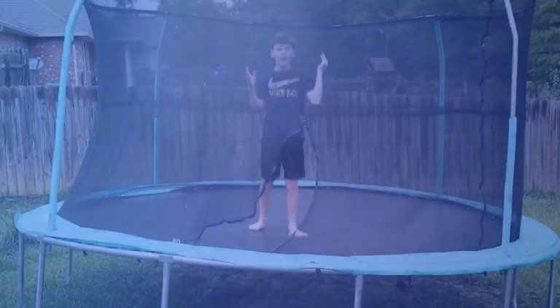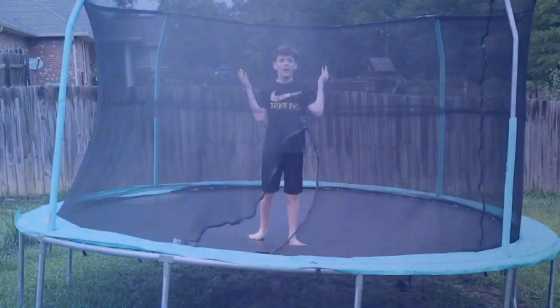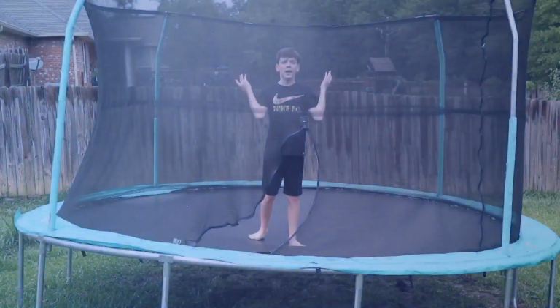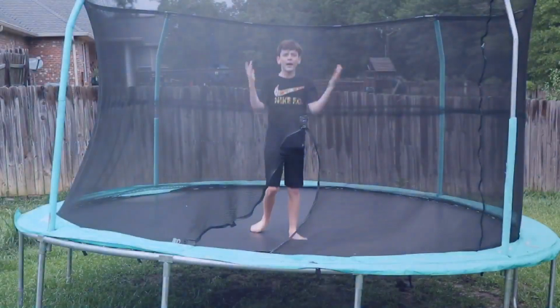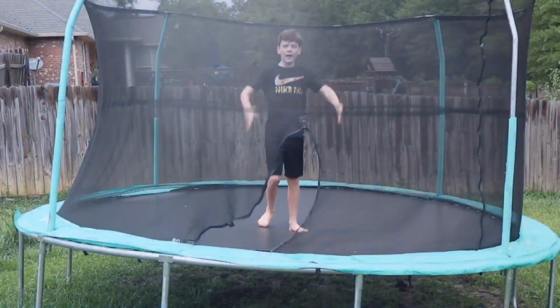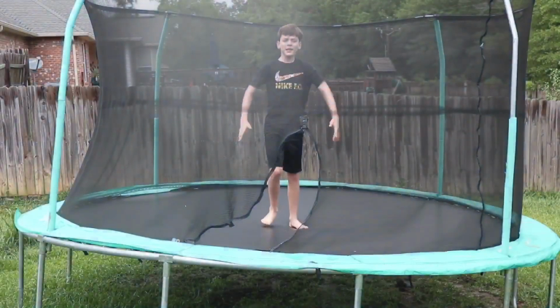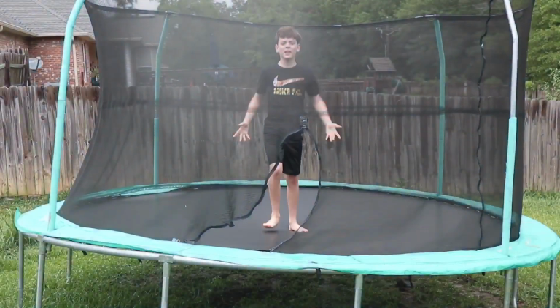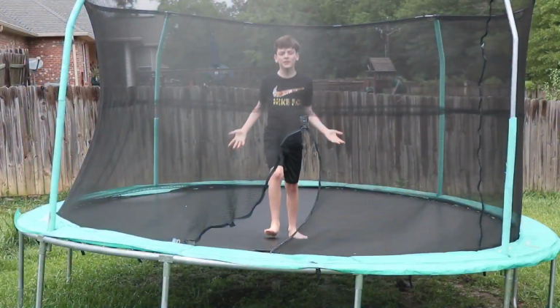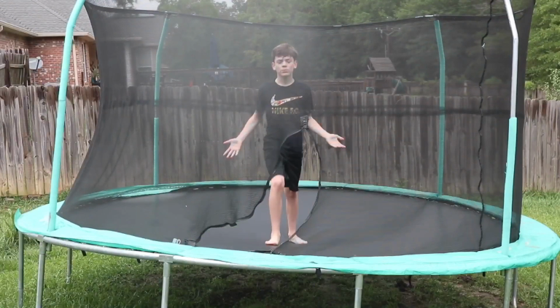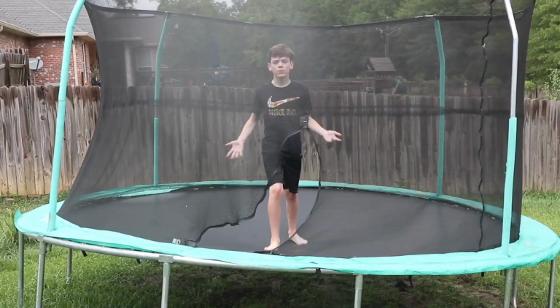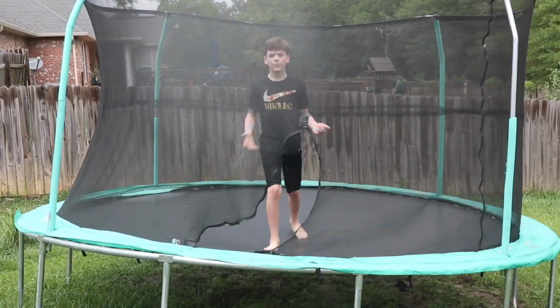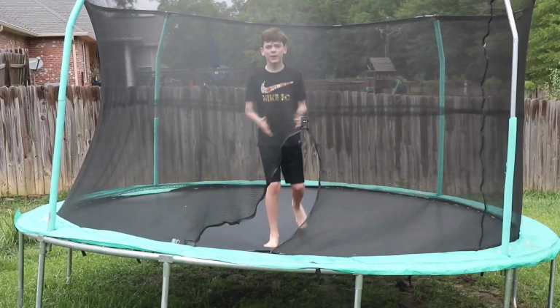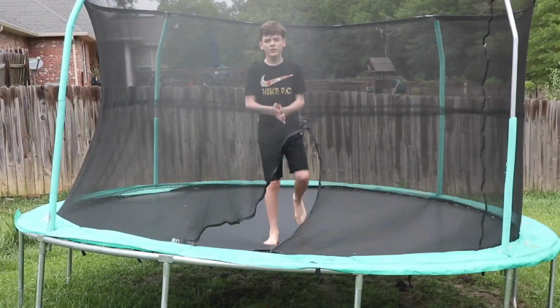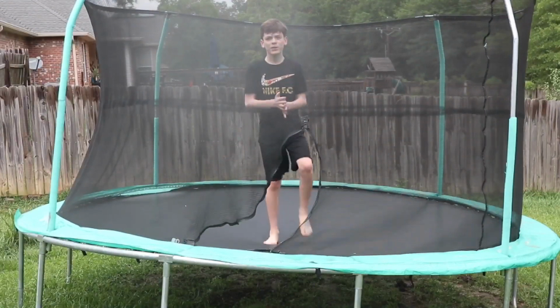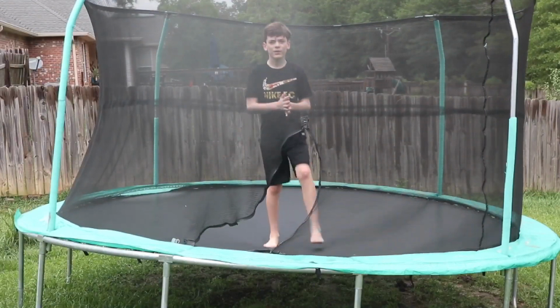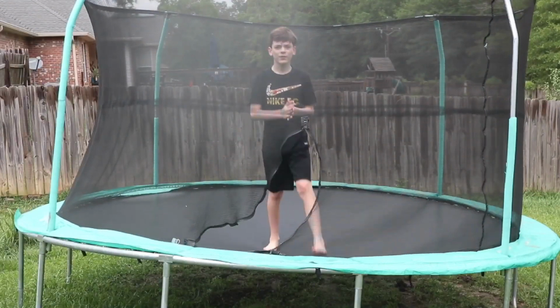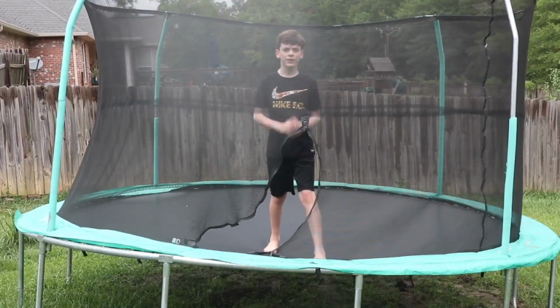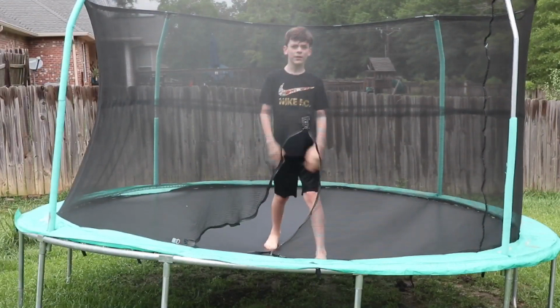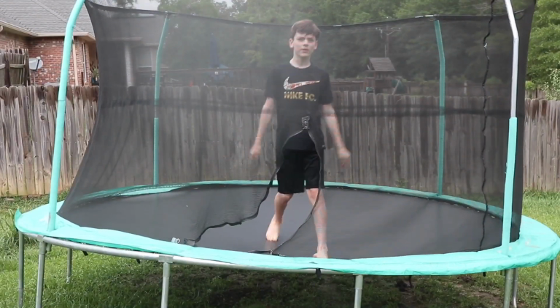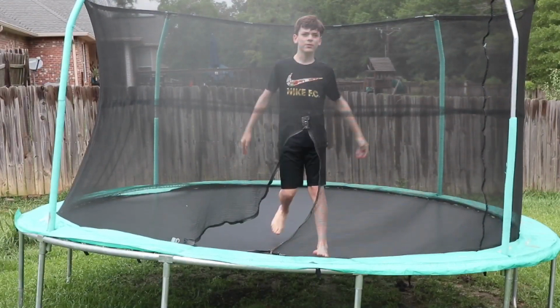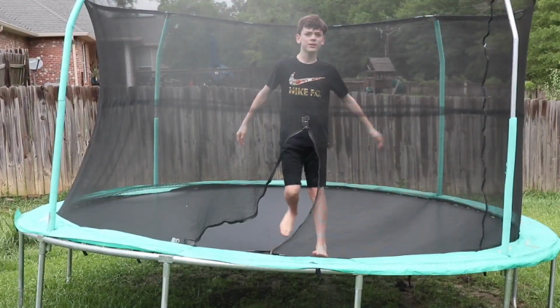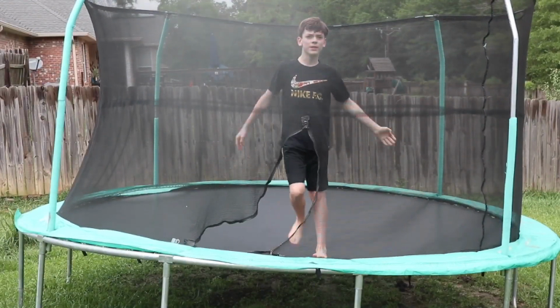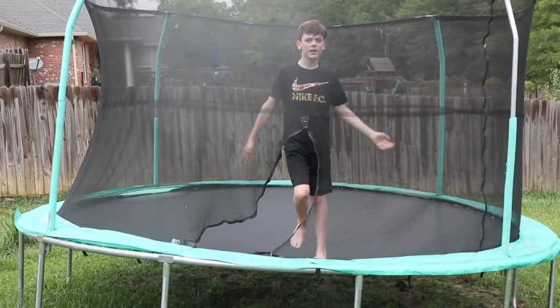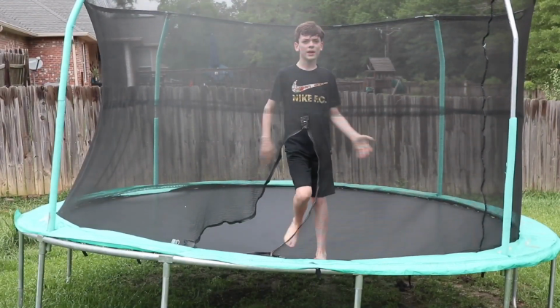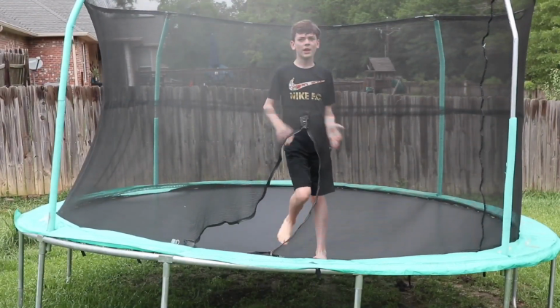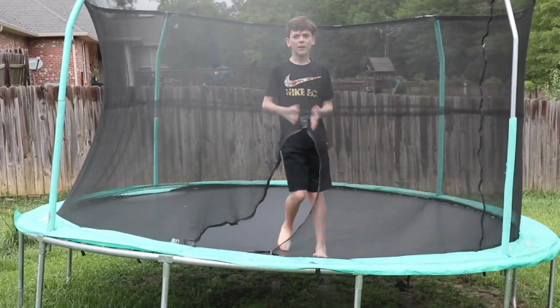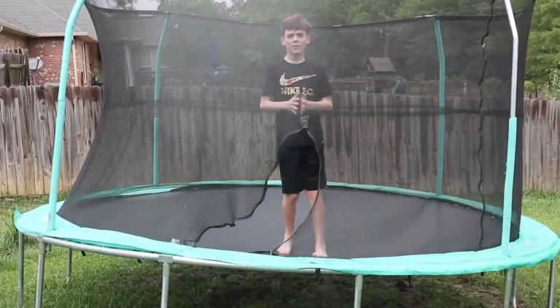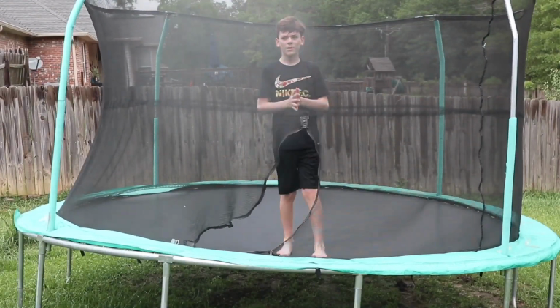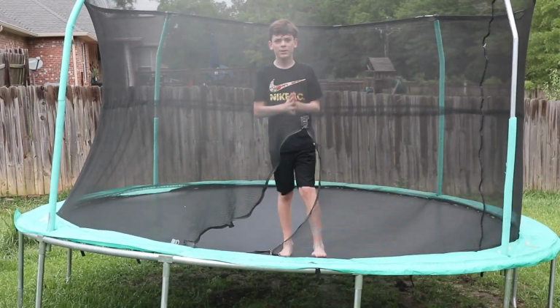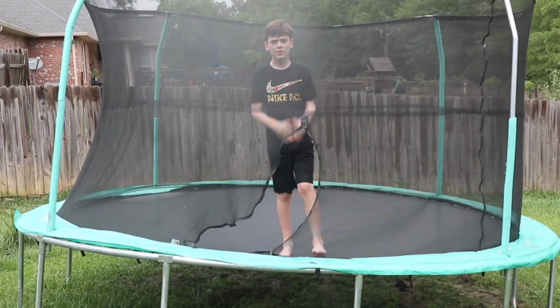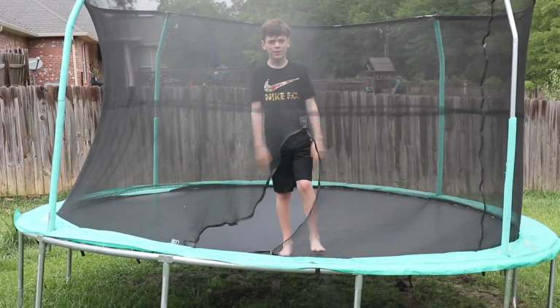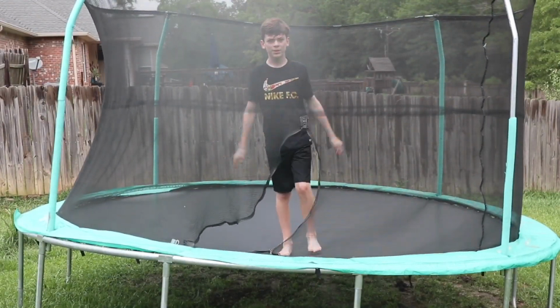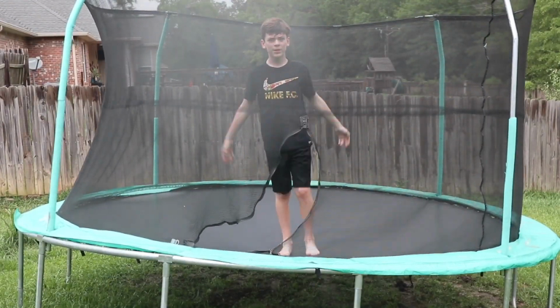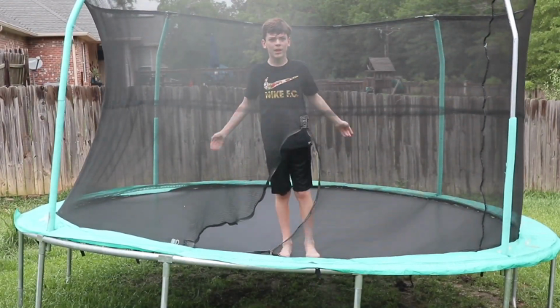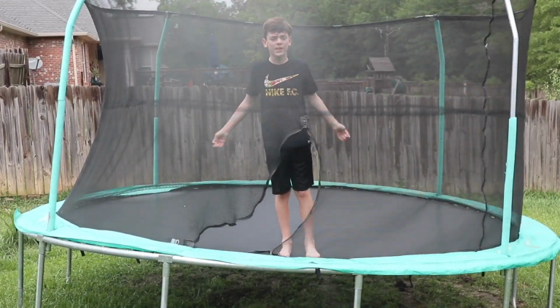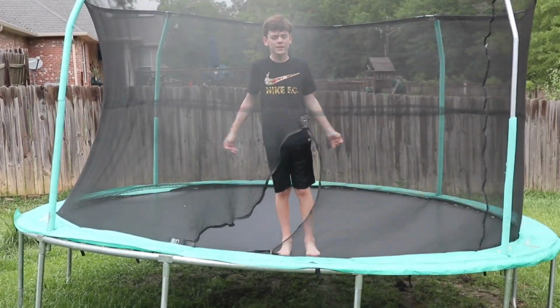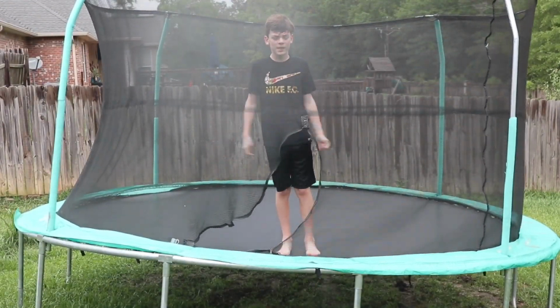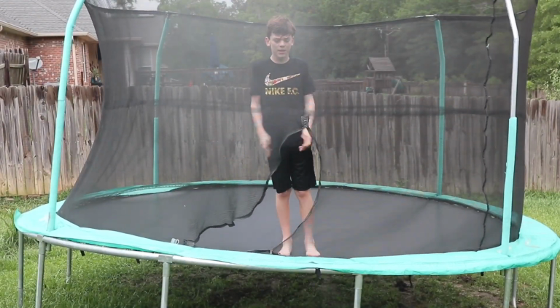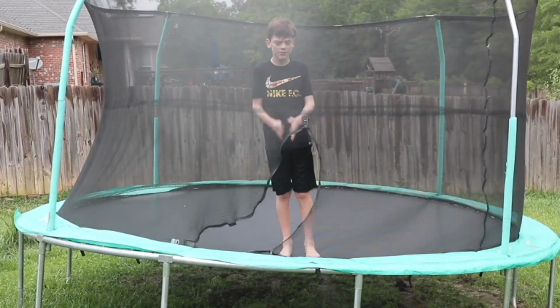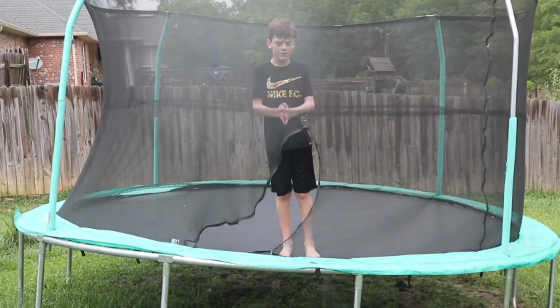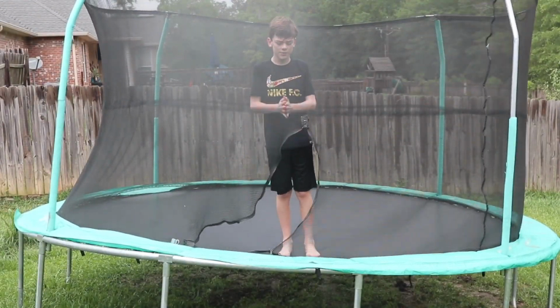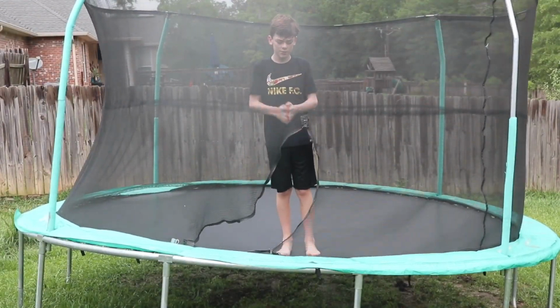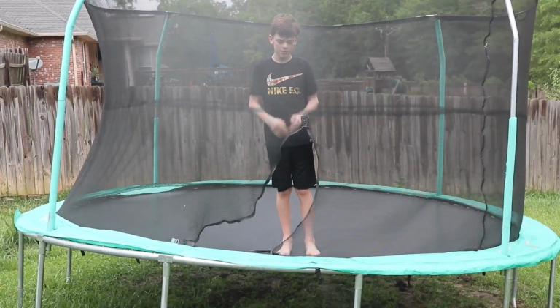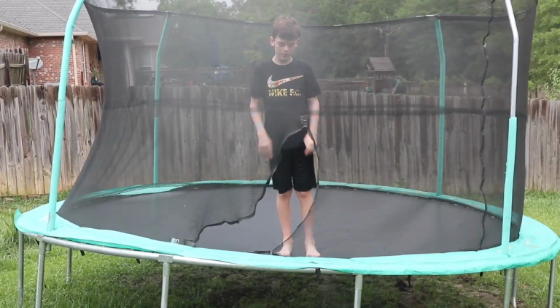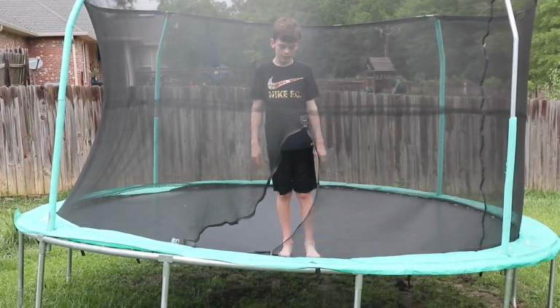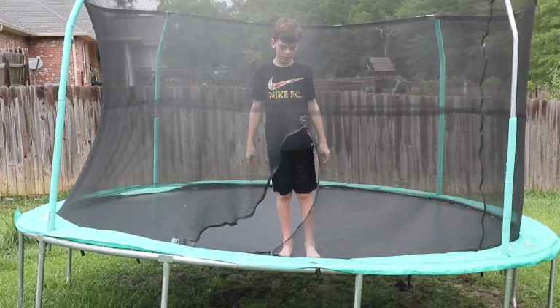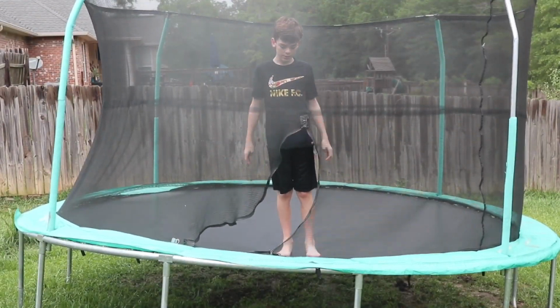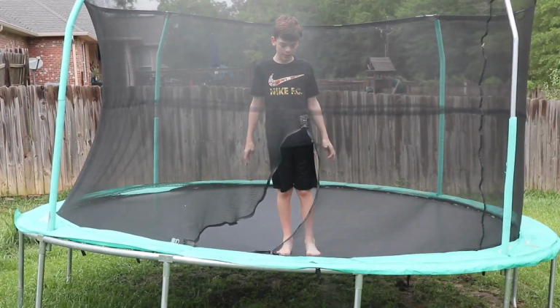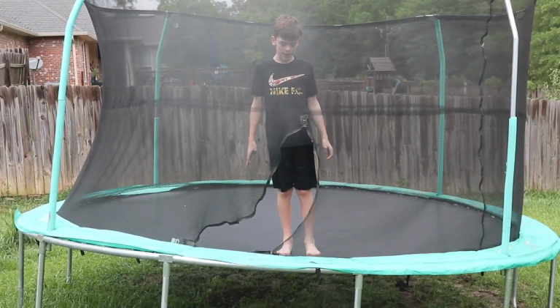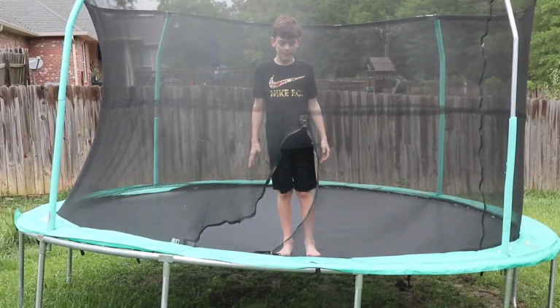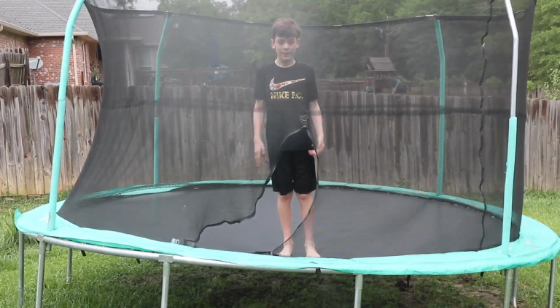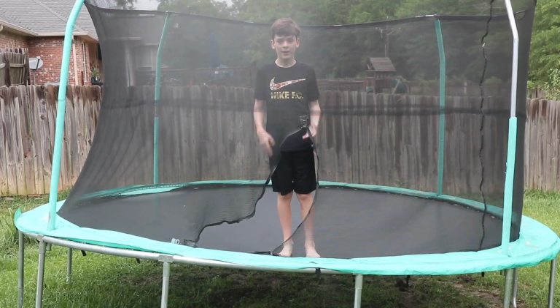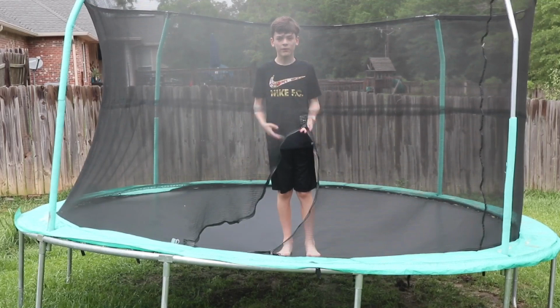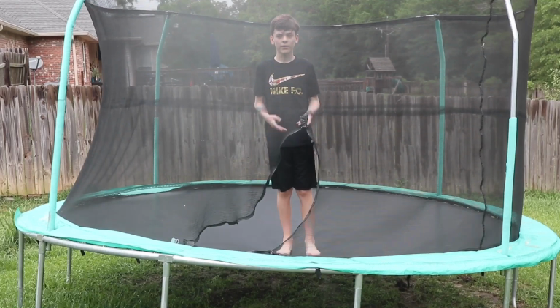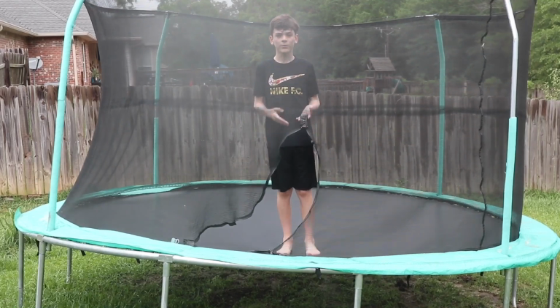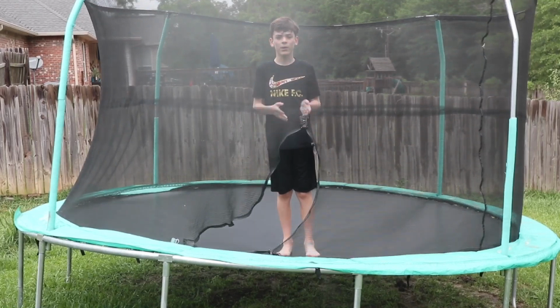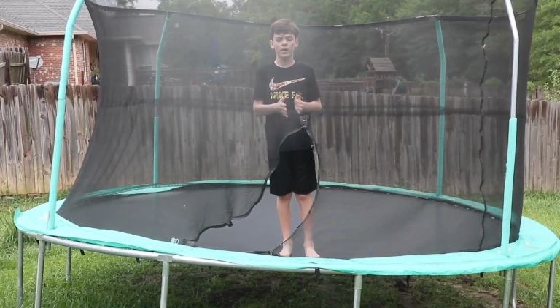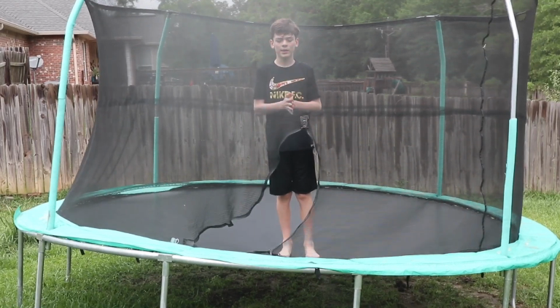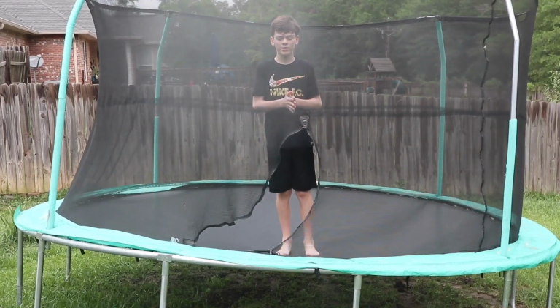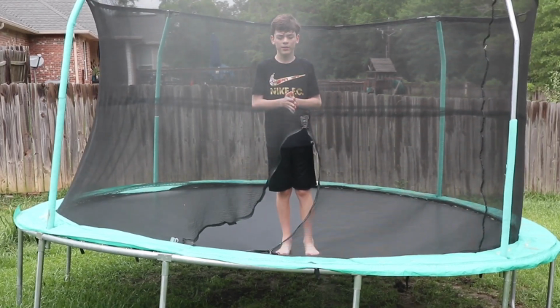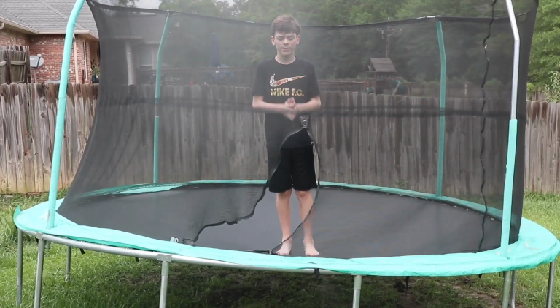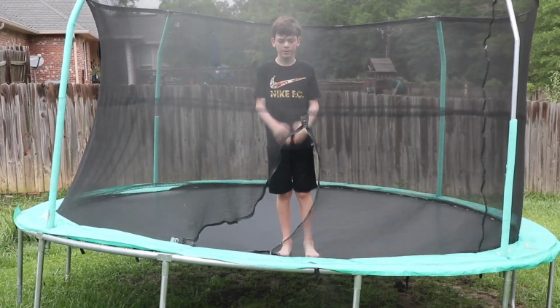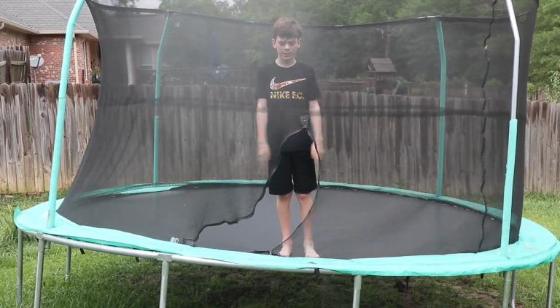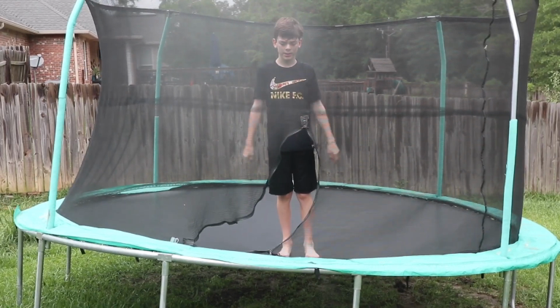Hey guys, welcome back to another video. Today I'm going to show you guys how to do a backflip on a trampoline.